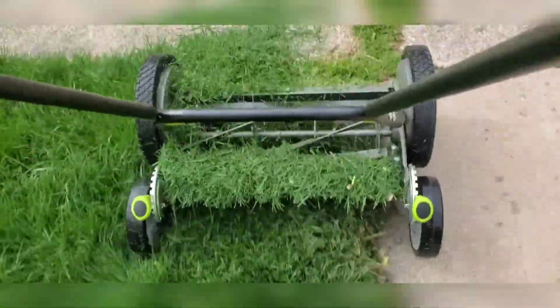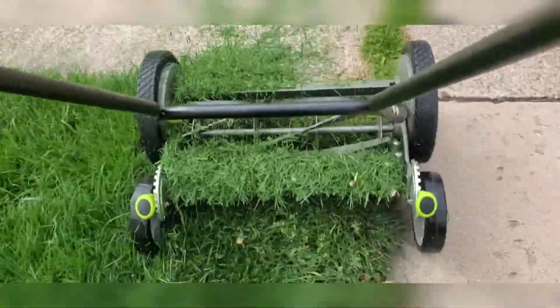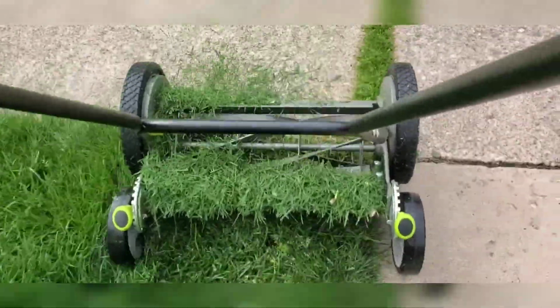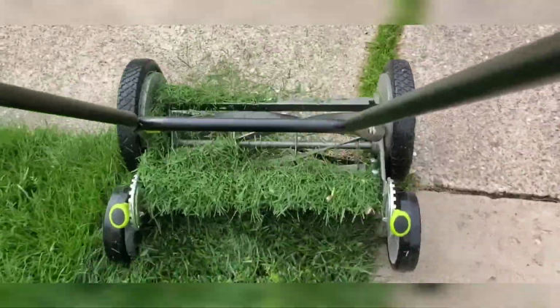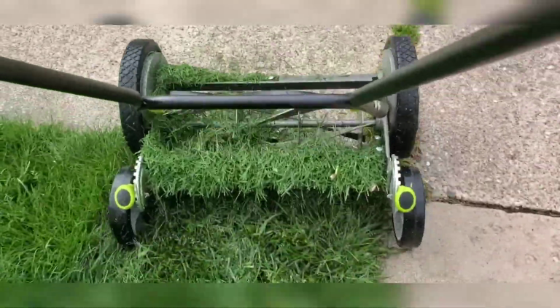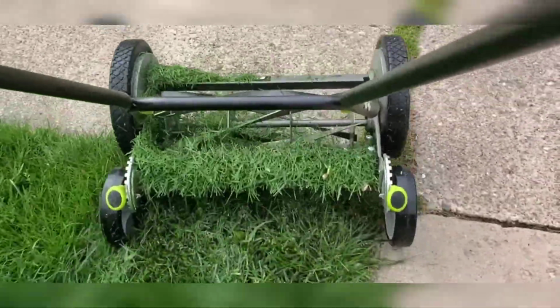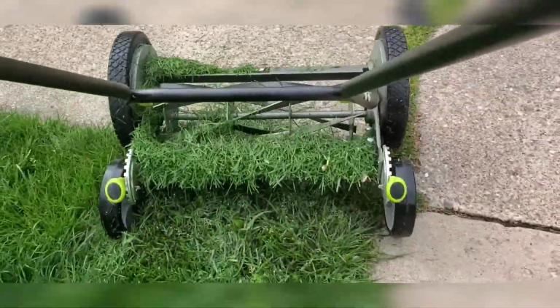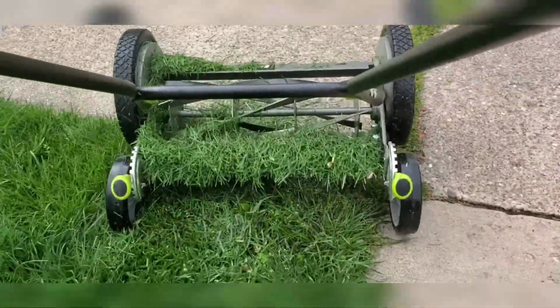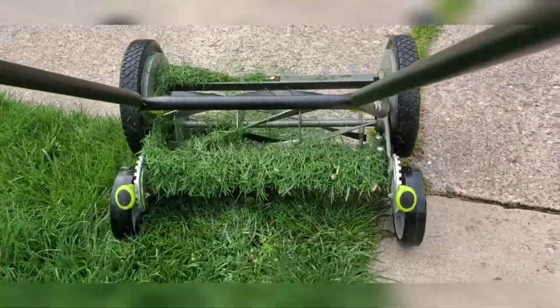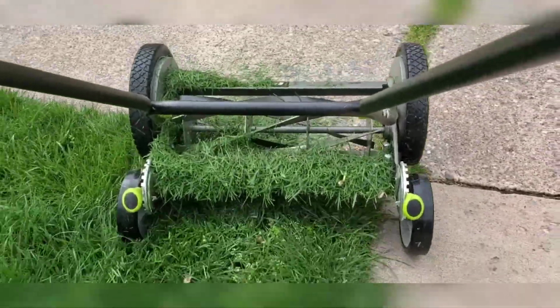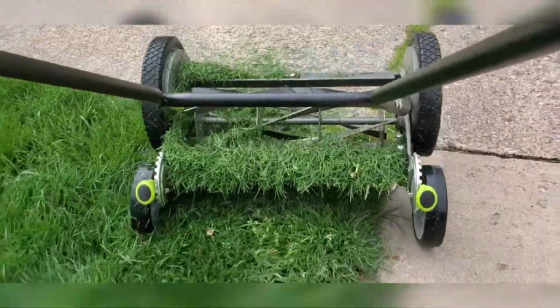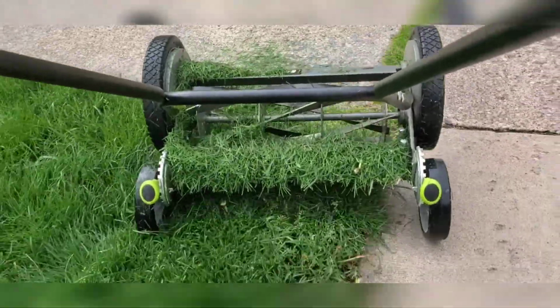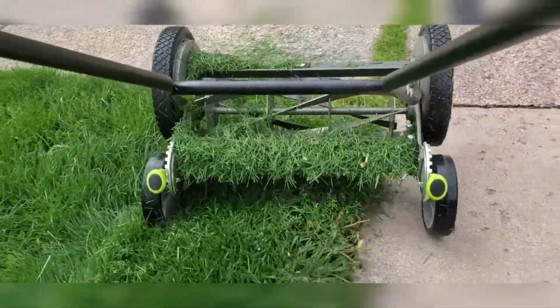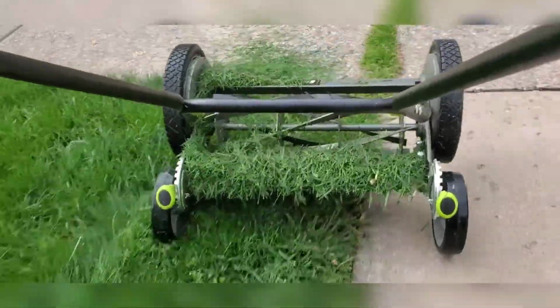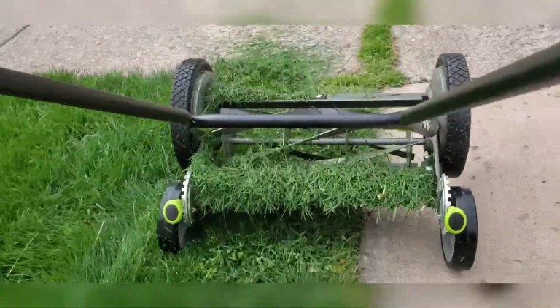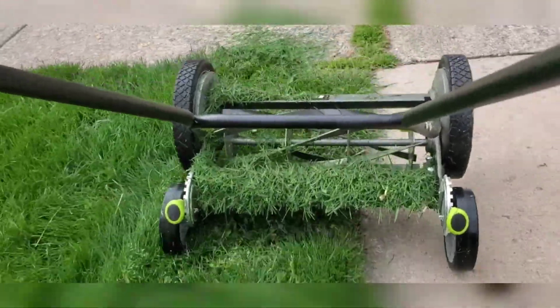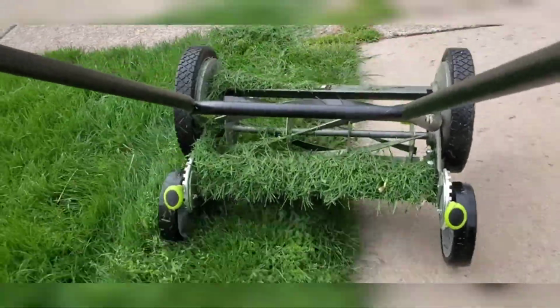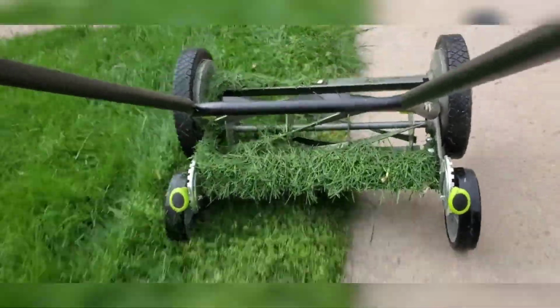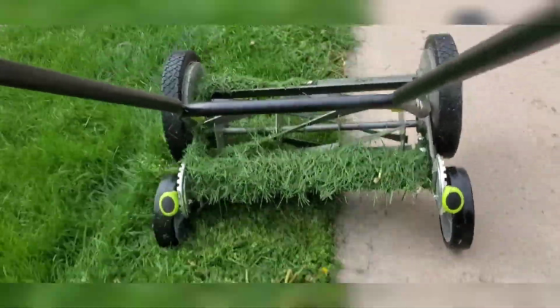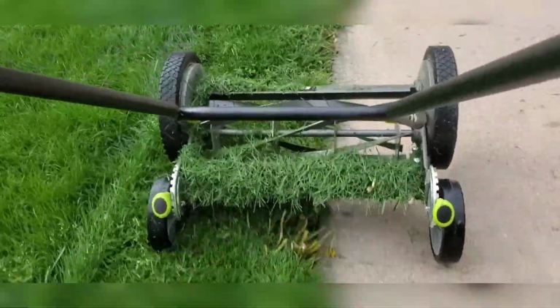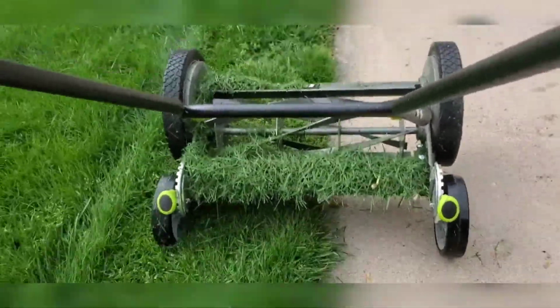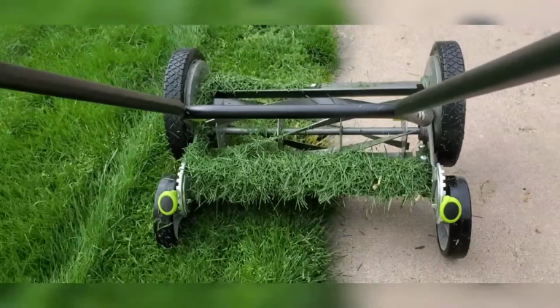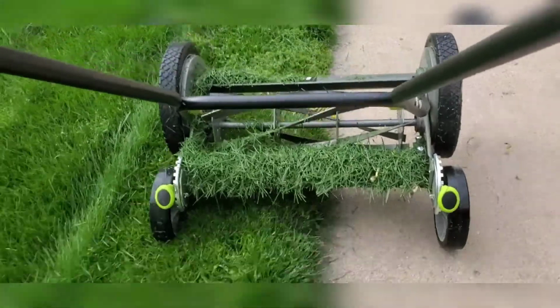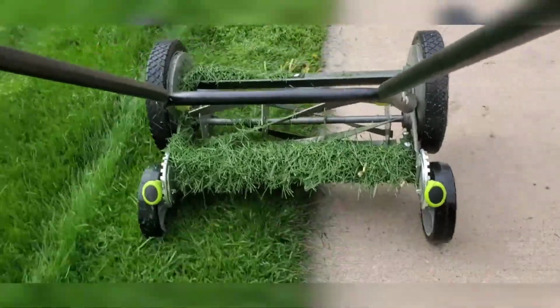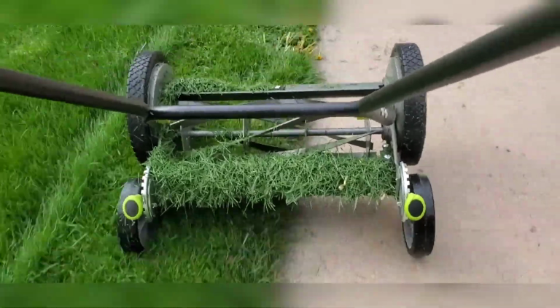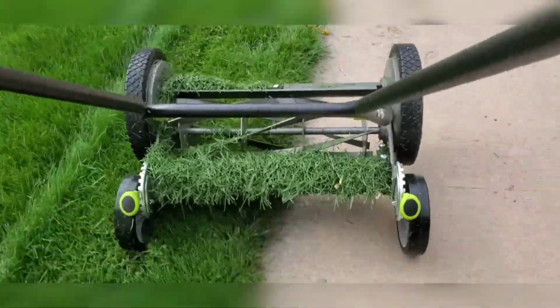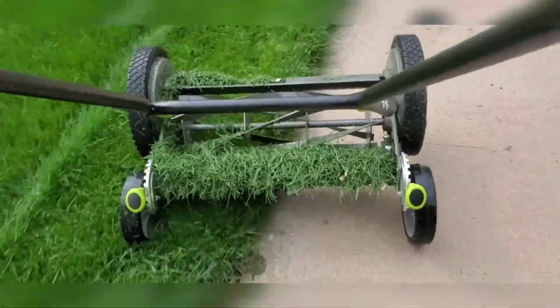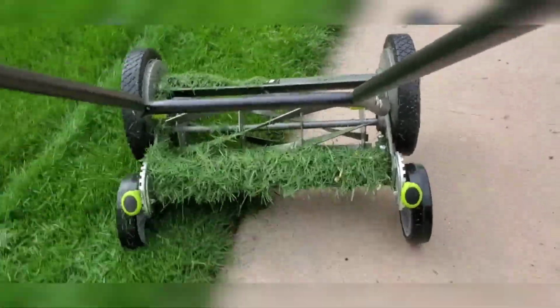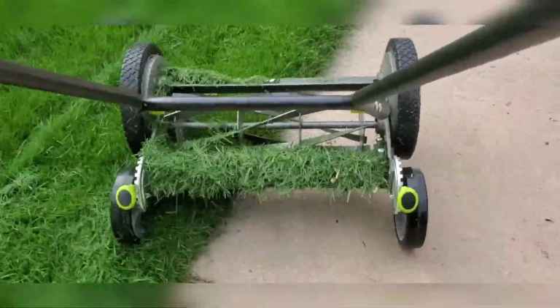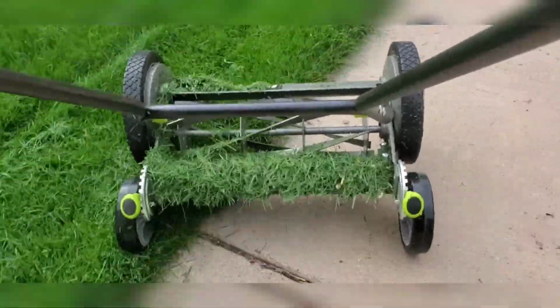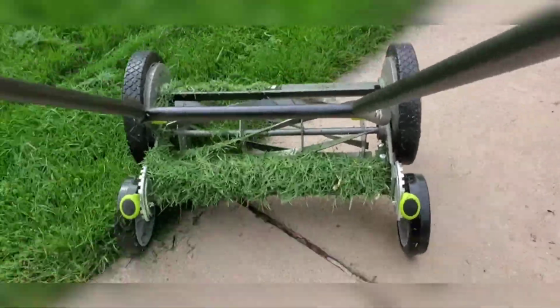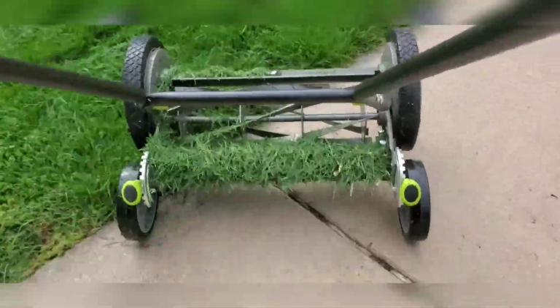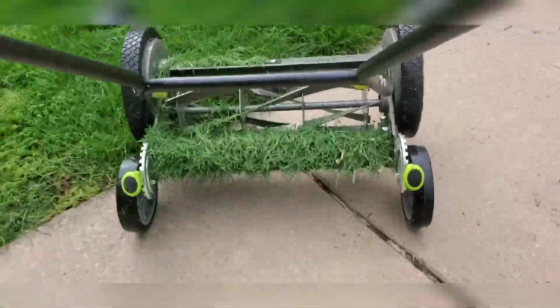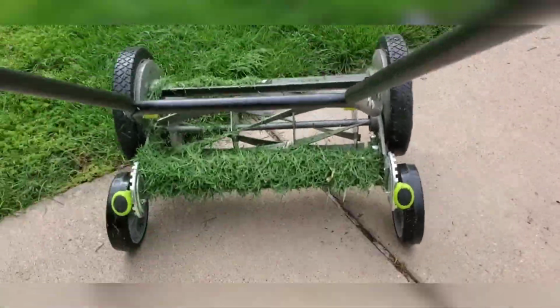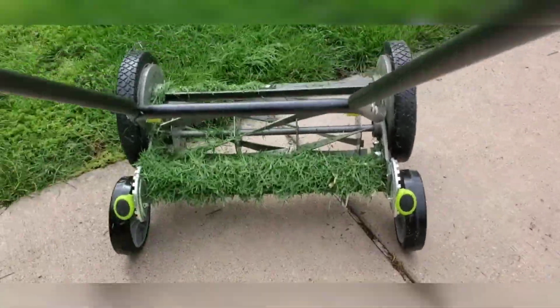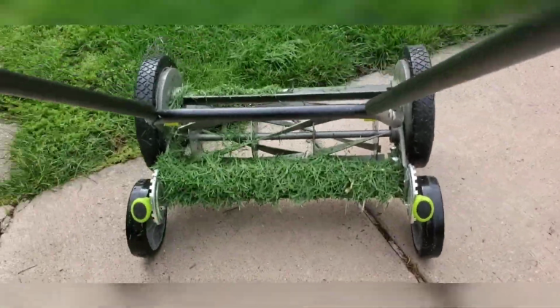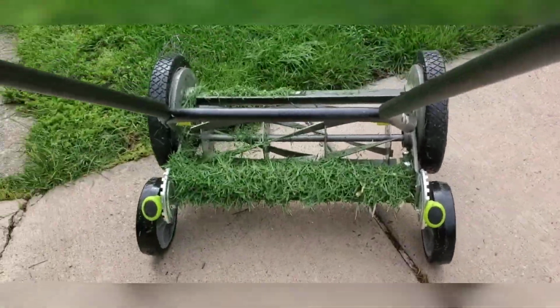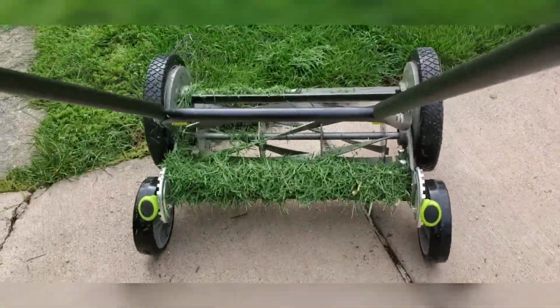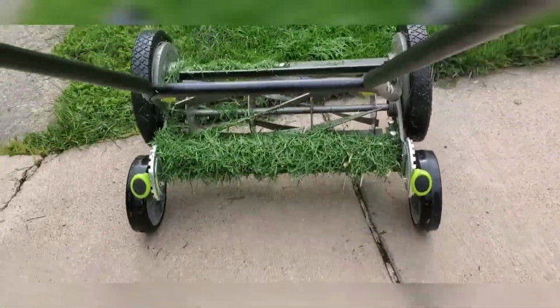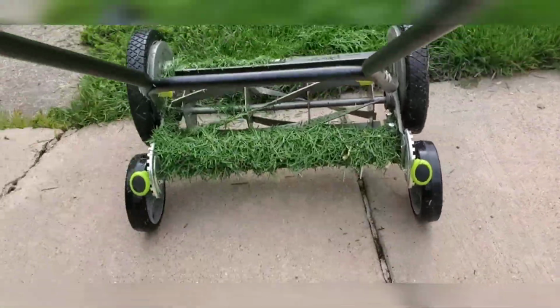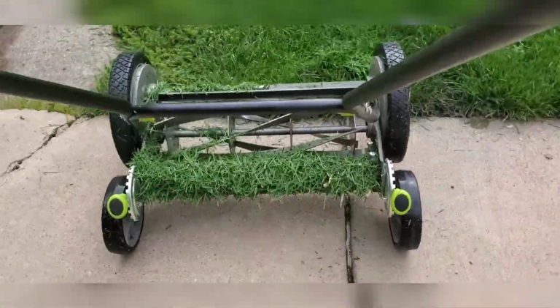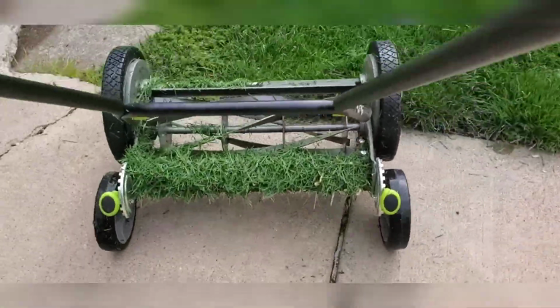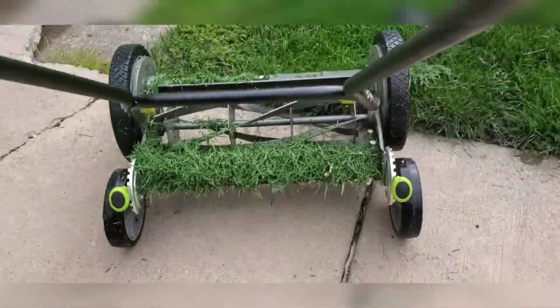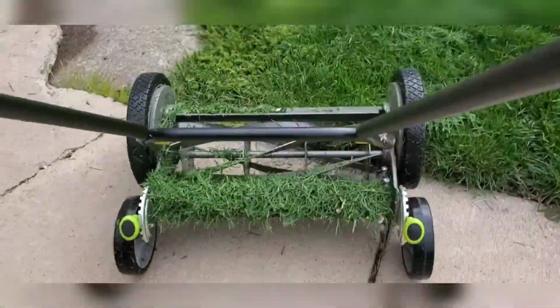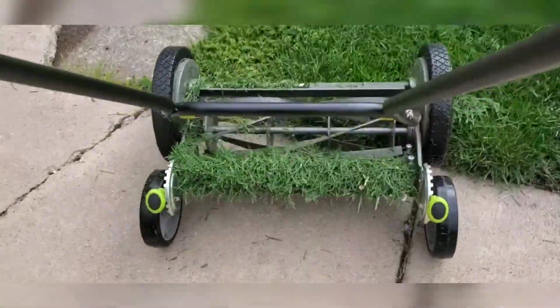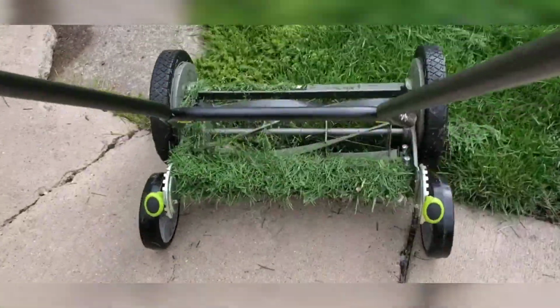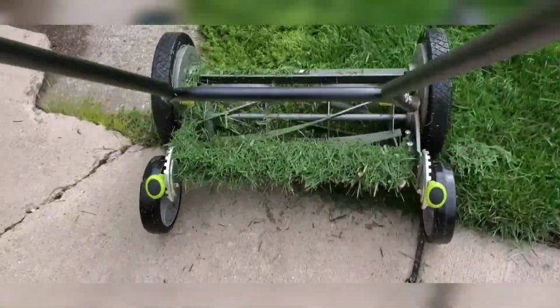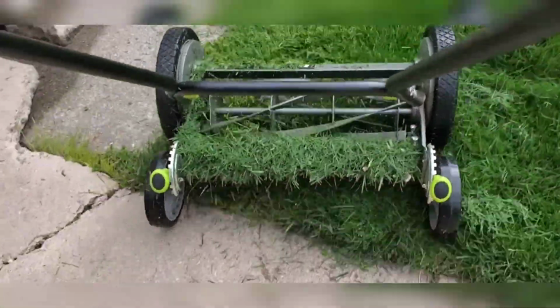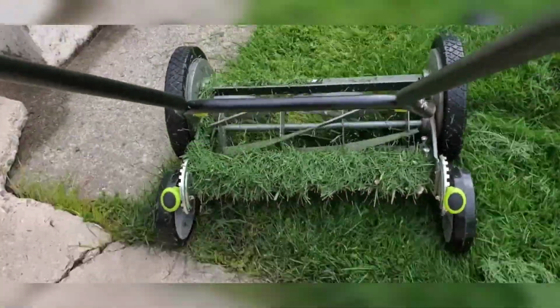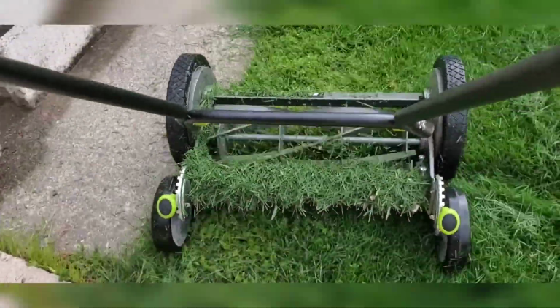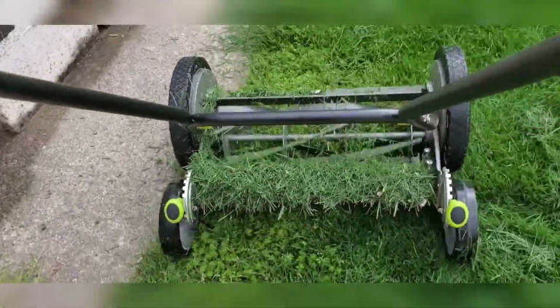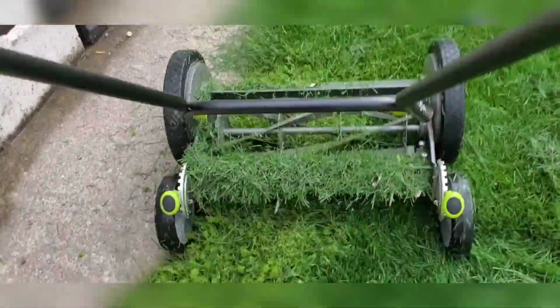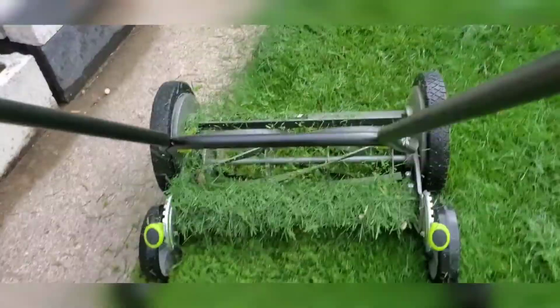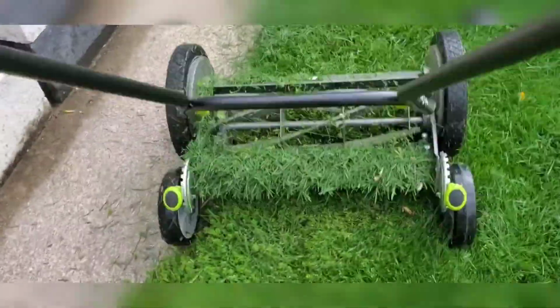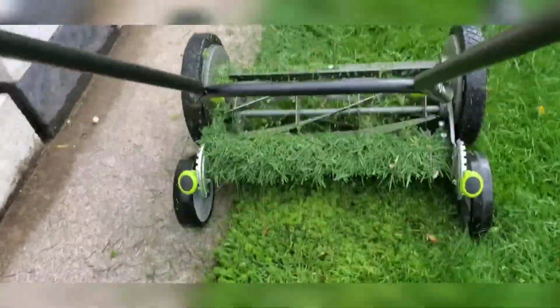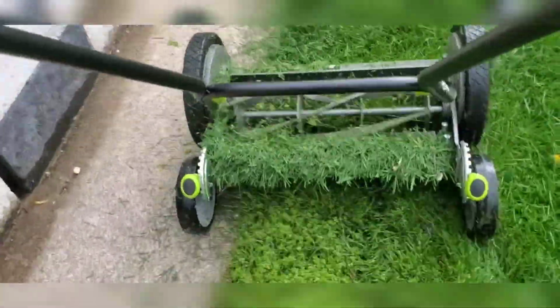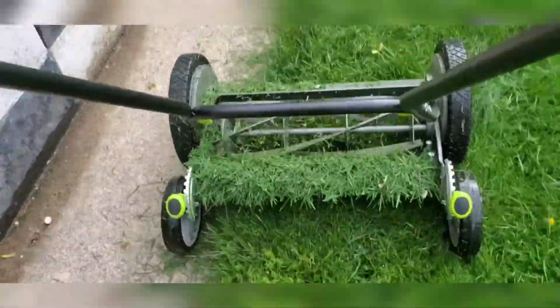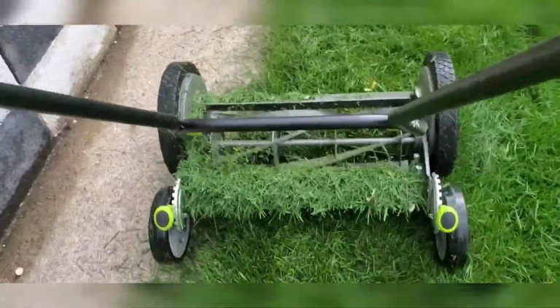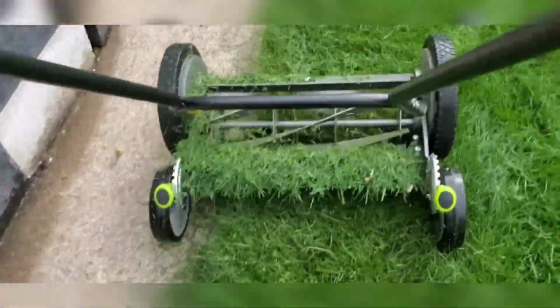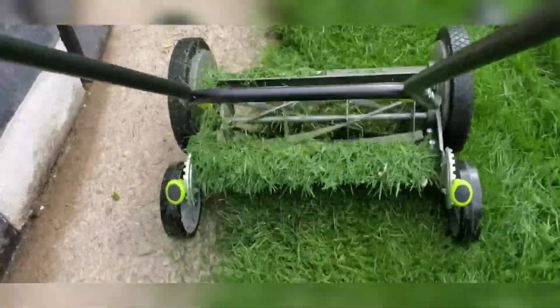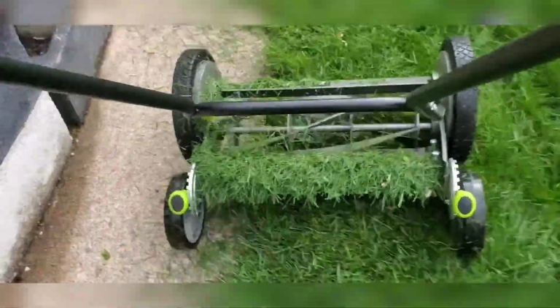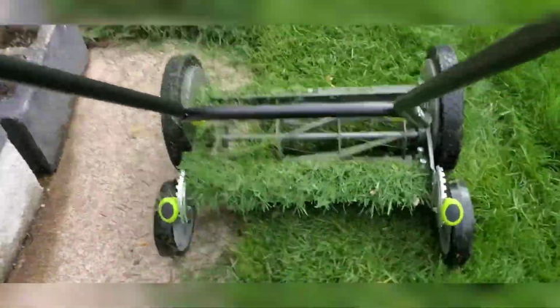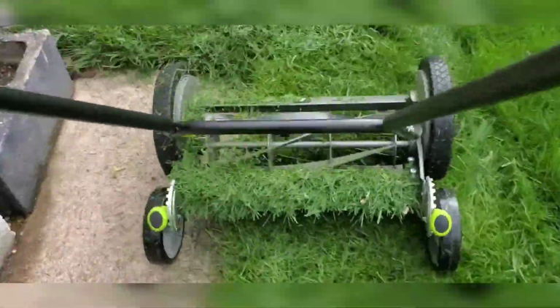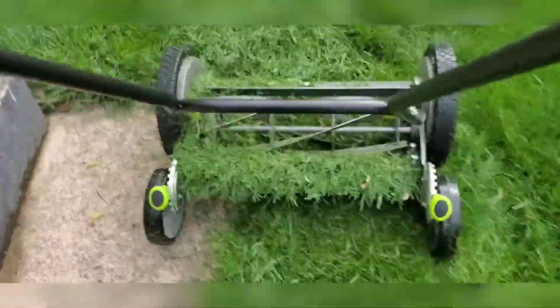Even with the grass thick like this, it takes a little bit more effort, but the gears in it are really, really nice. So it's very, very fast.